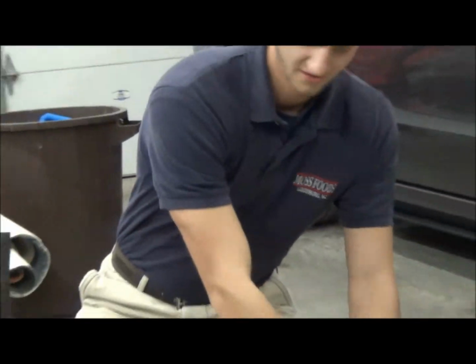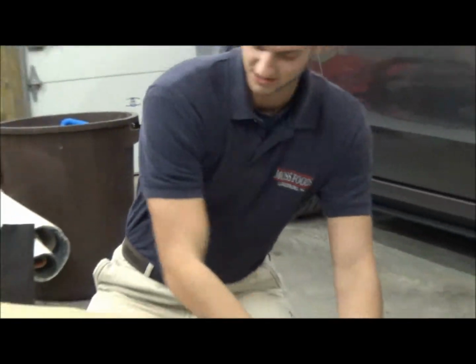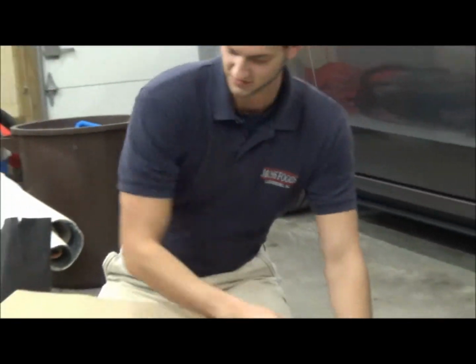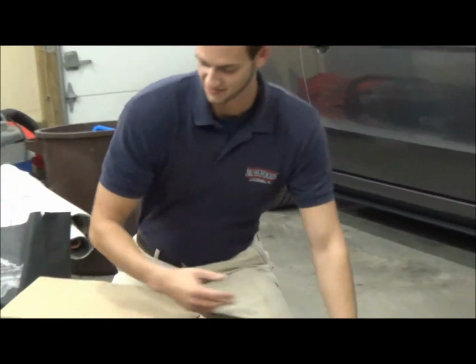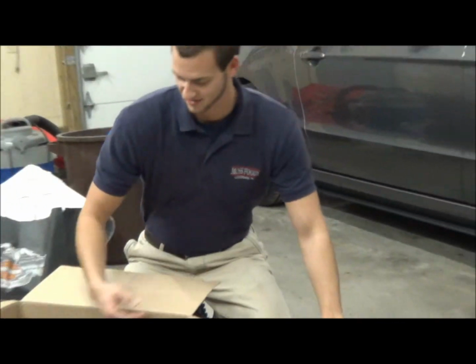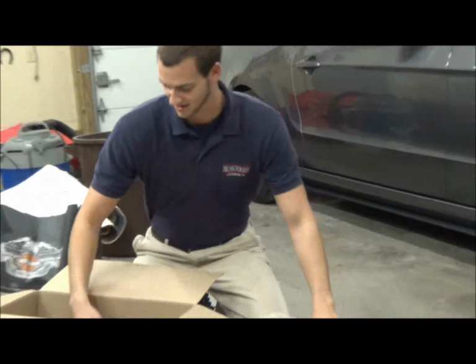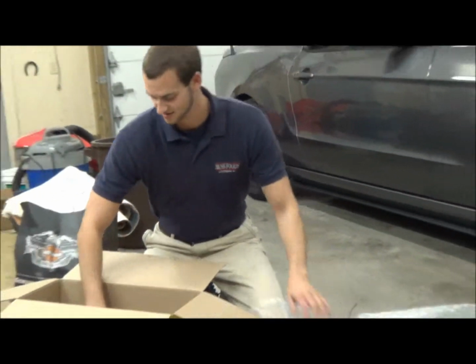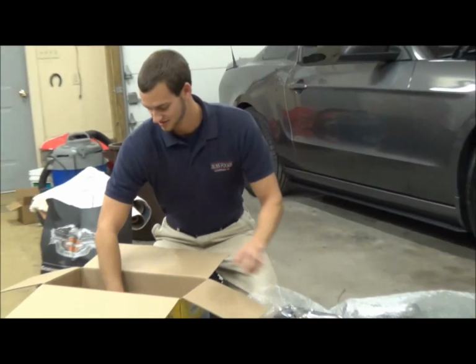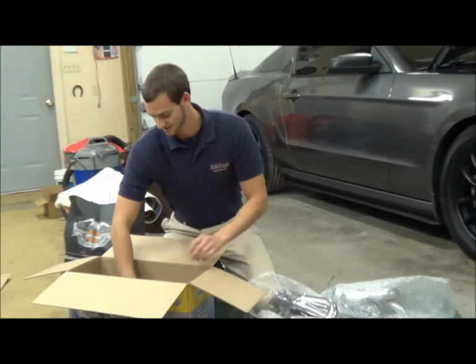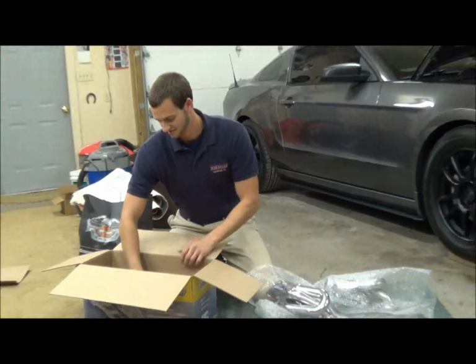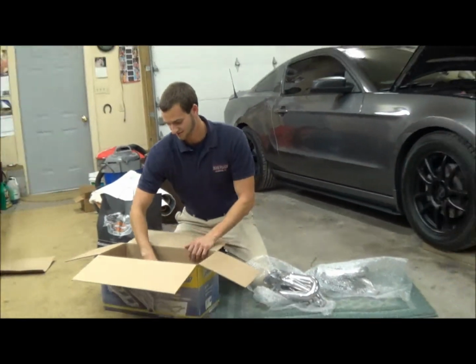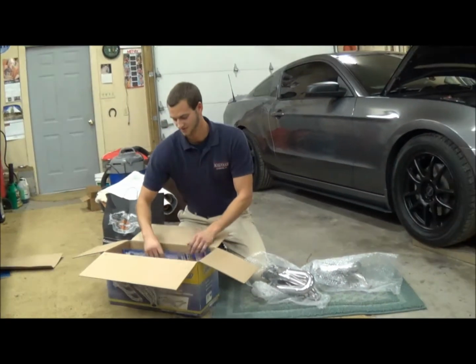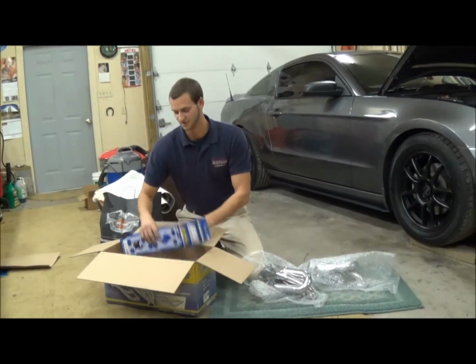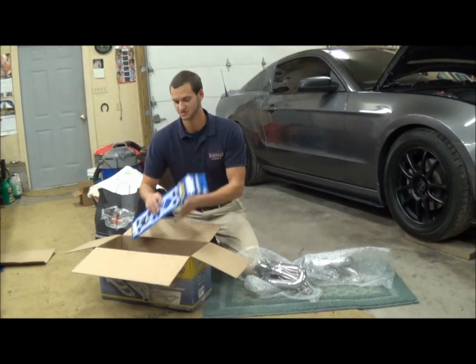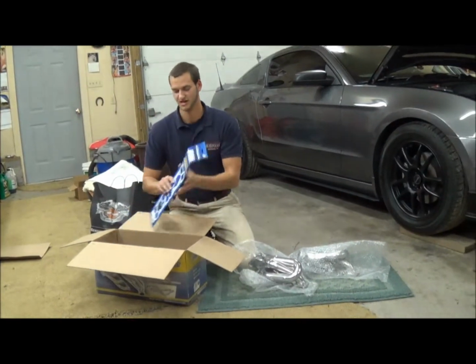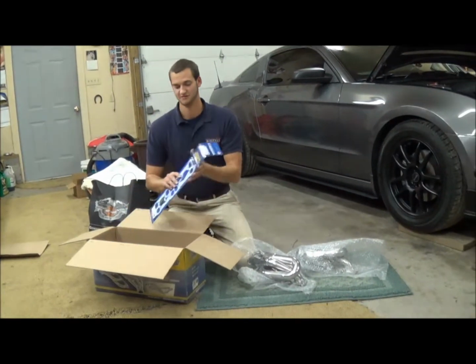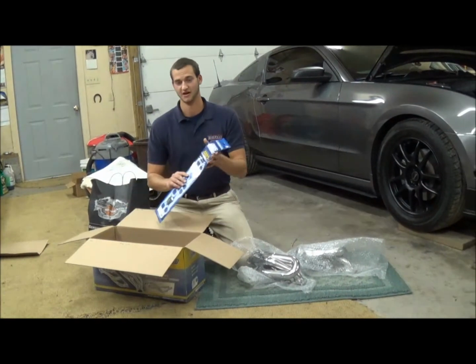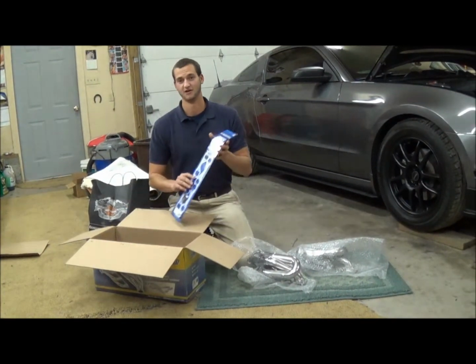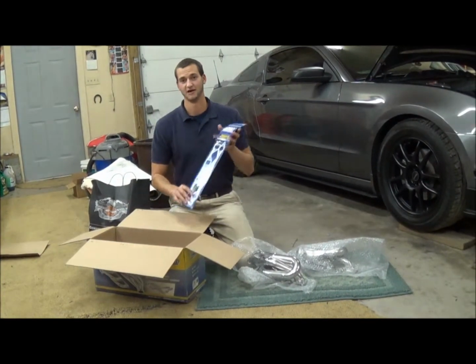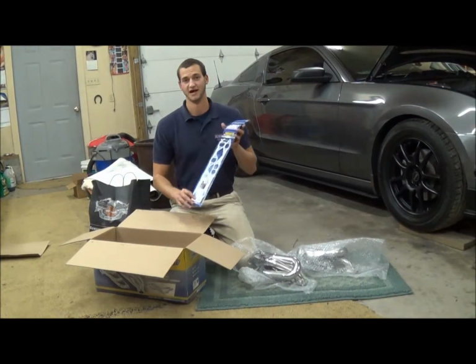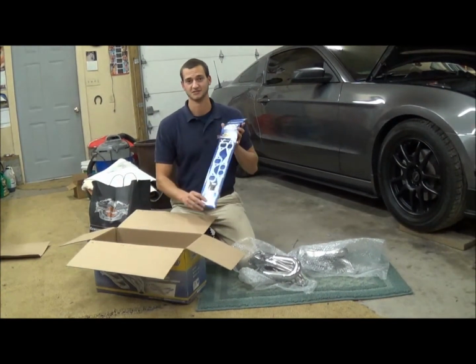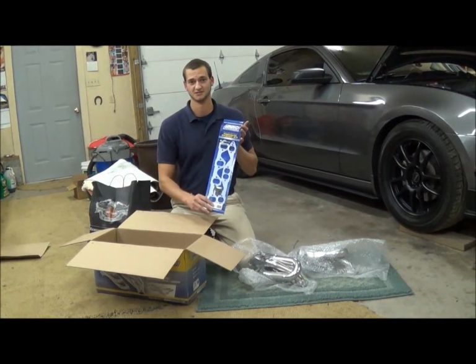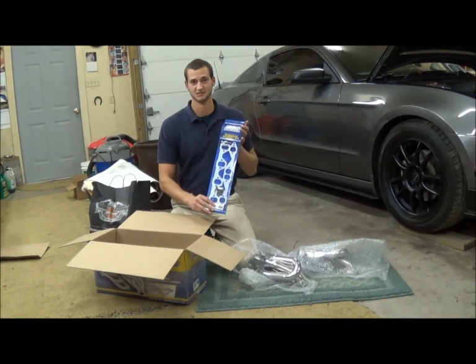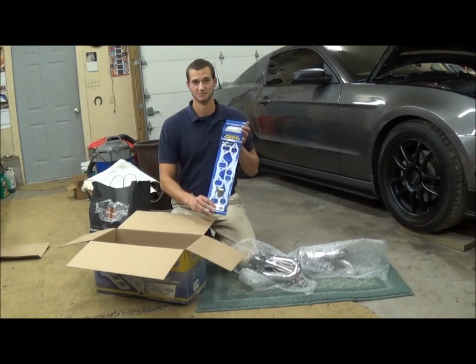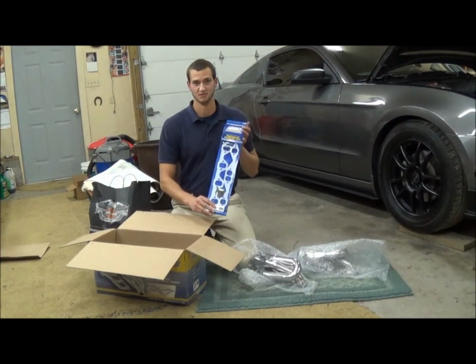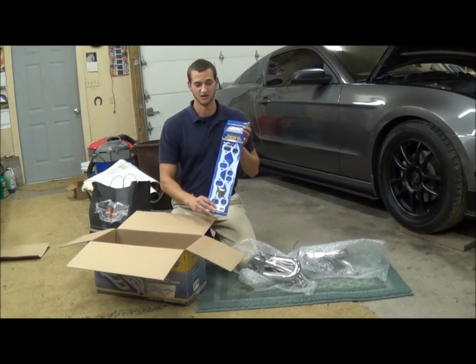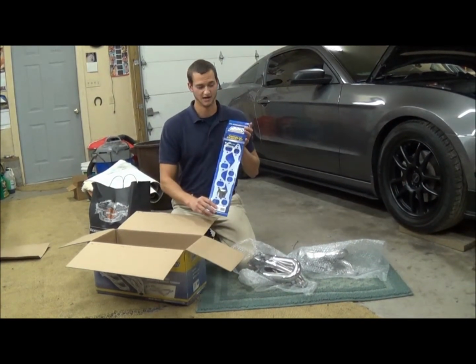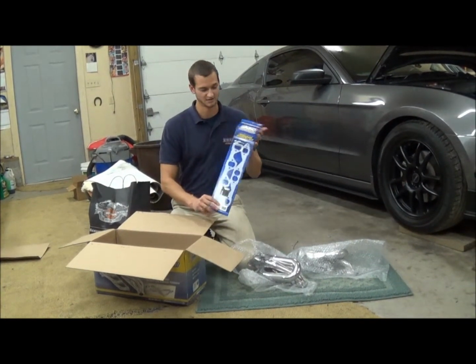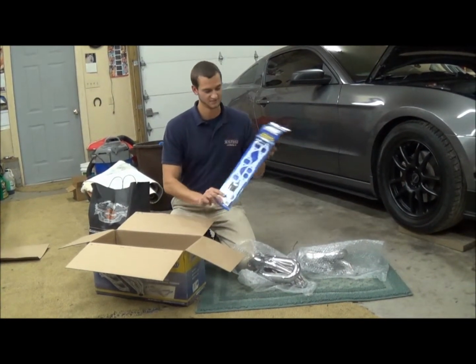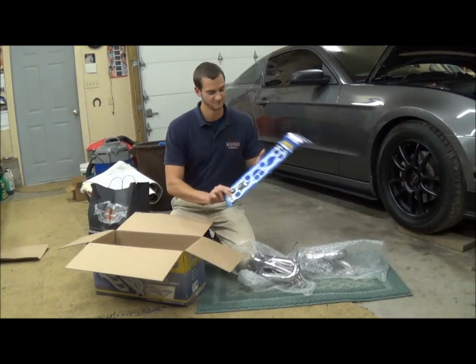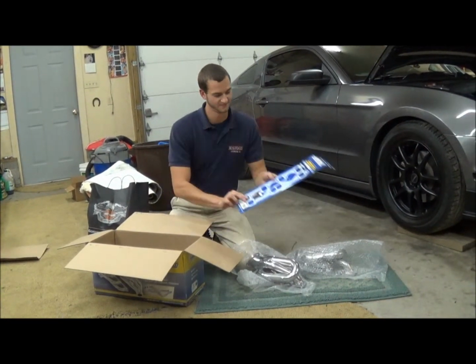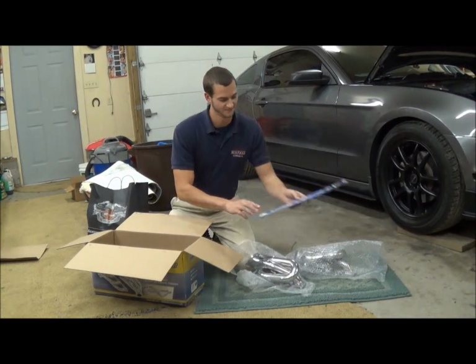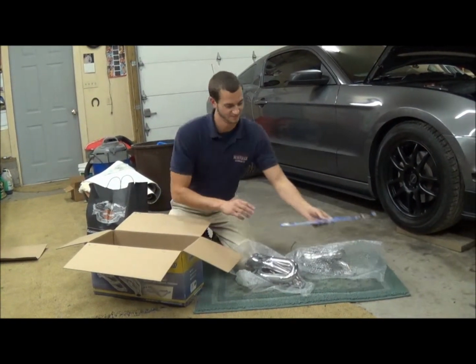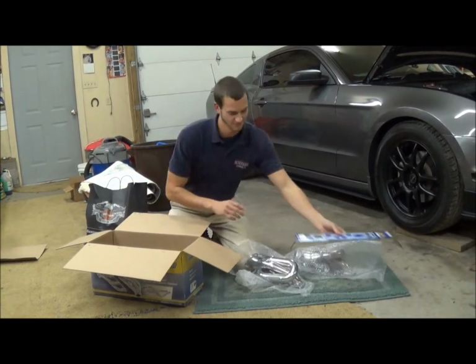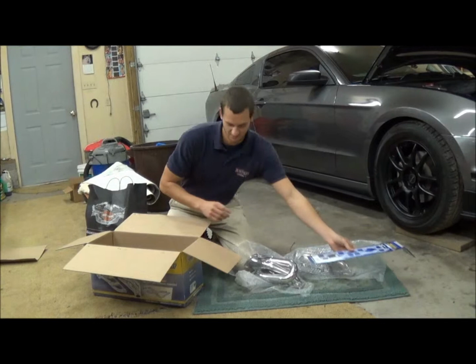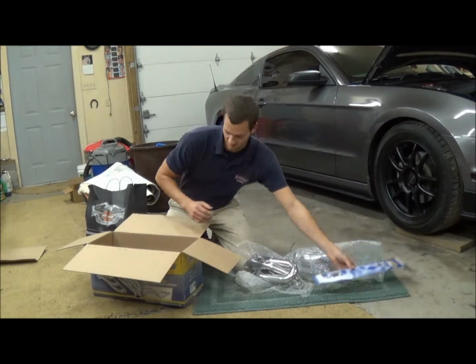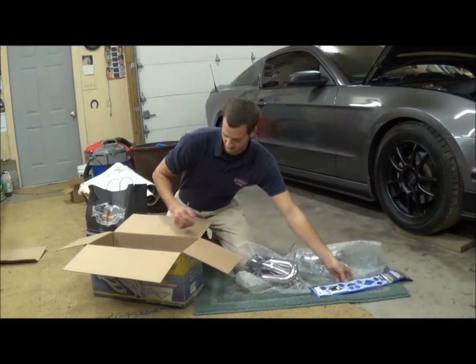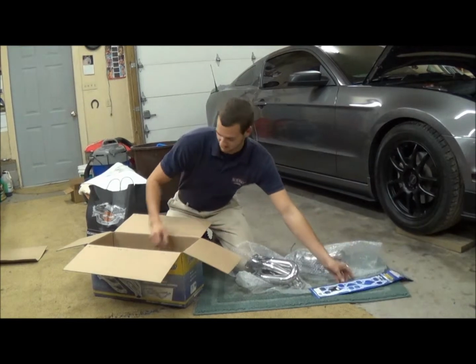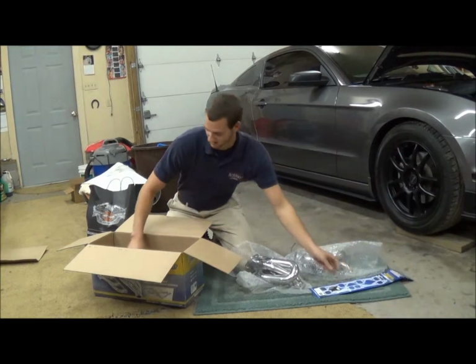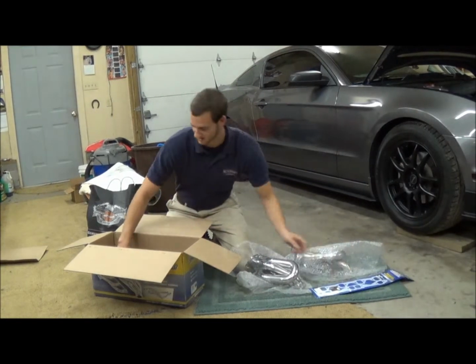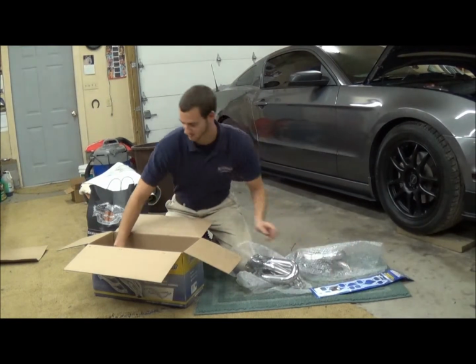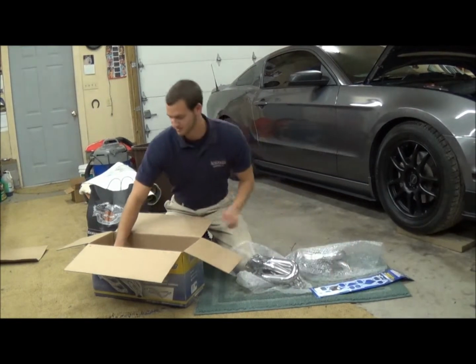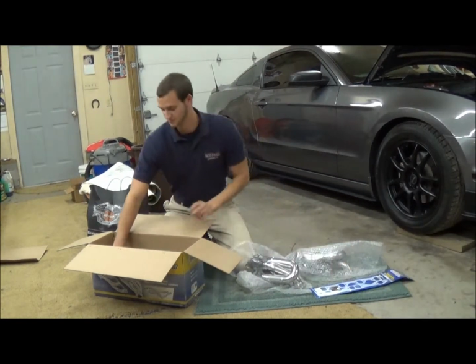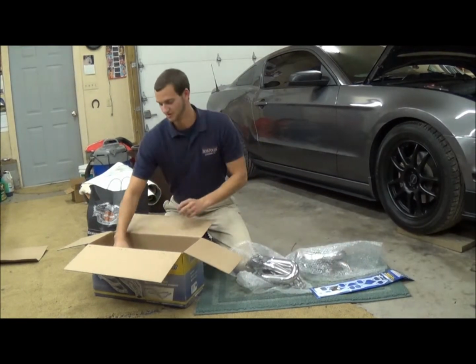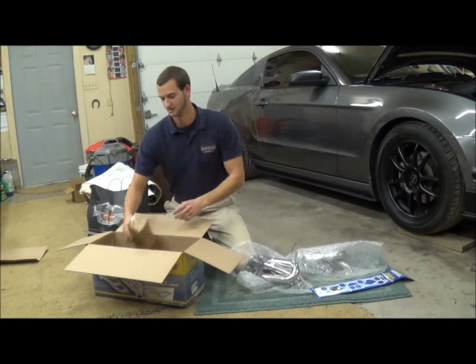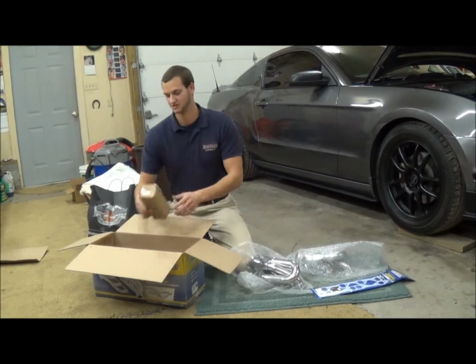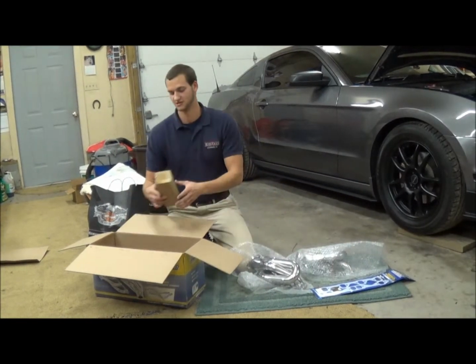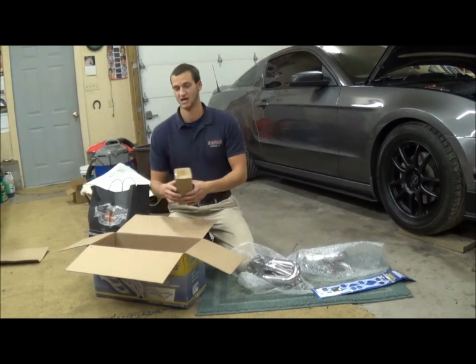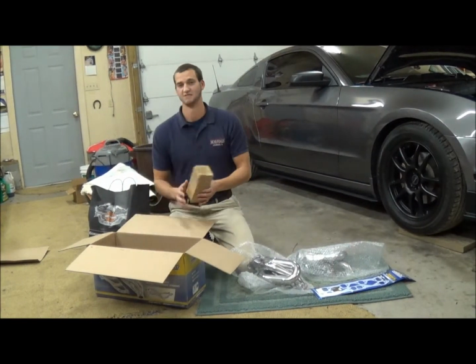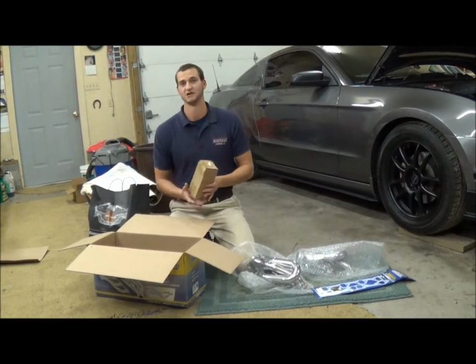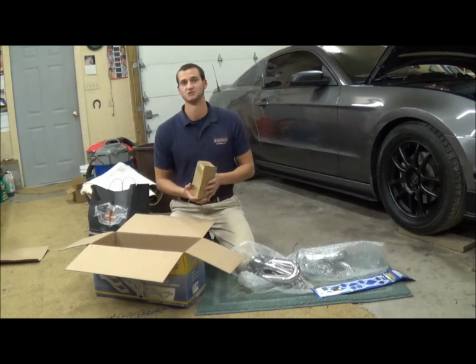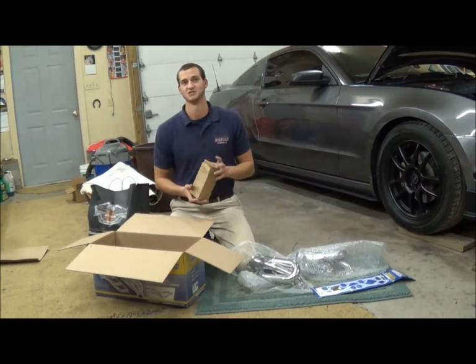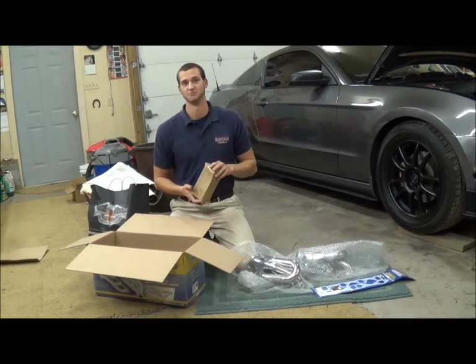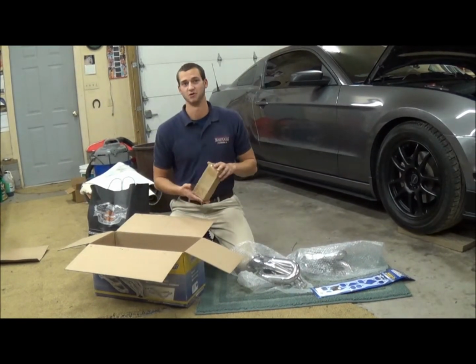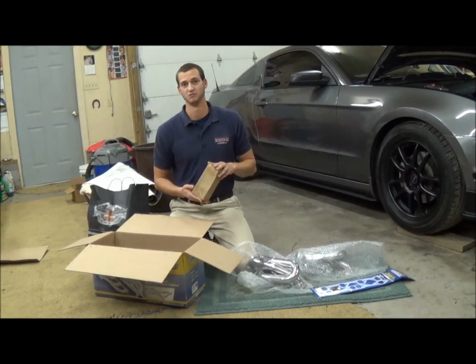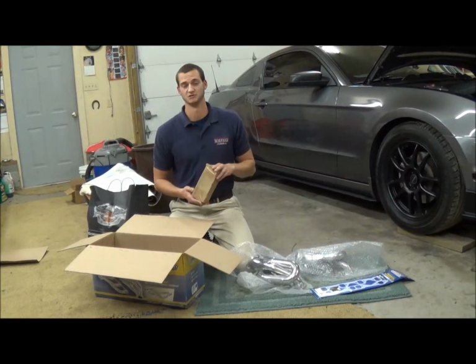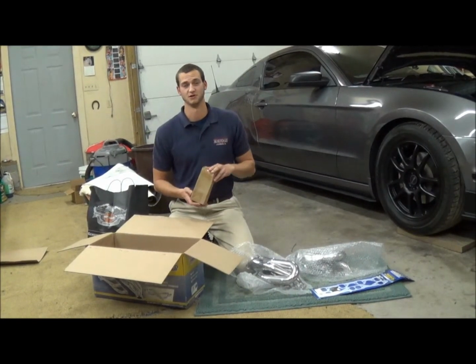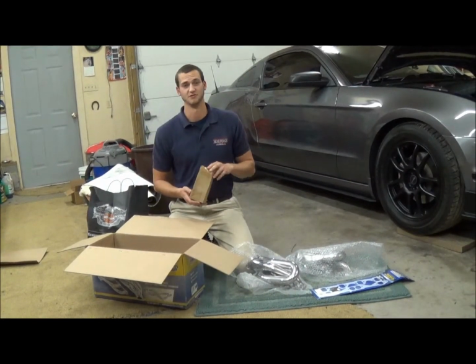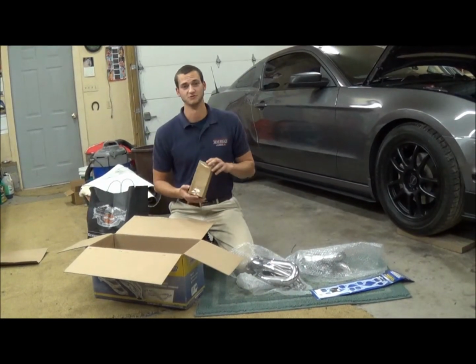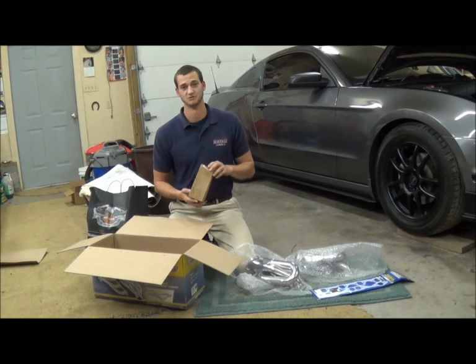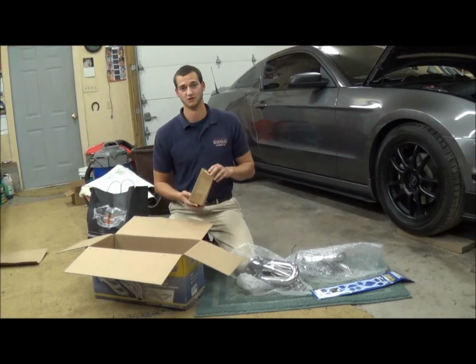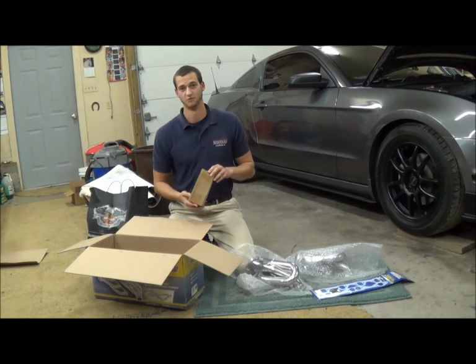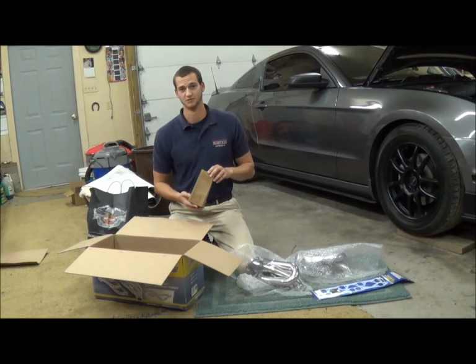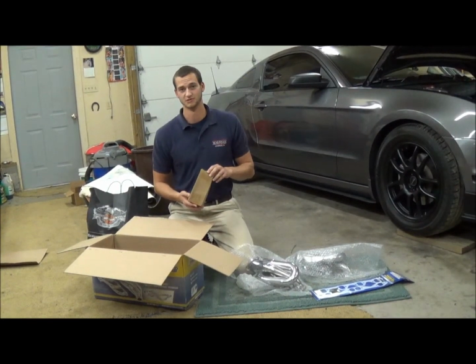So we have the headers here. We also have the header gaskets that come in the box. And the best part is you have an extra set of bolts so you don't have to use the old ones.